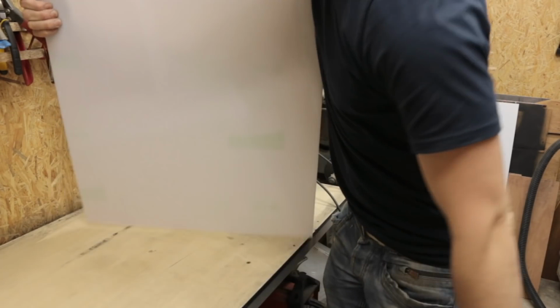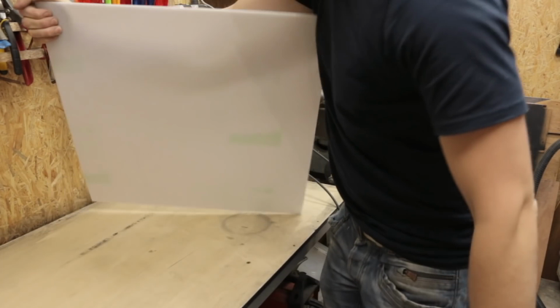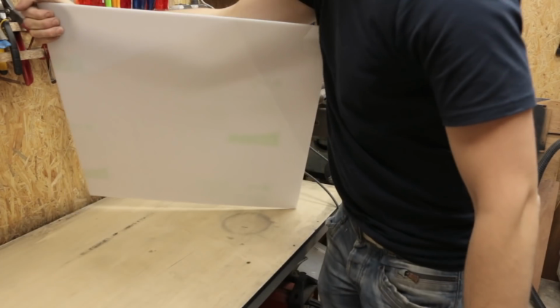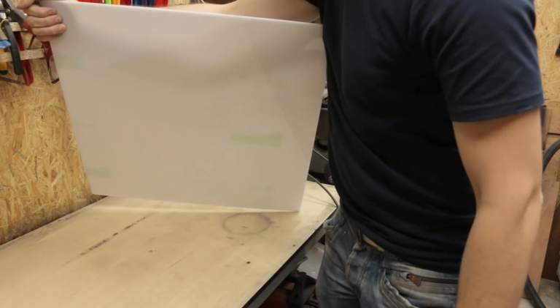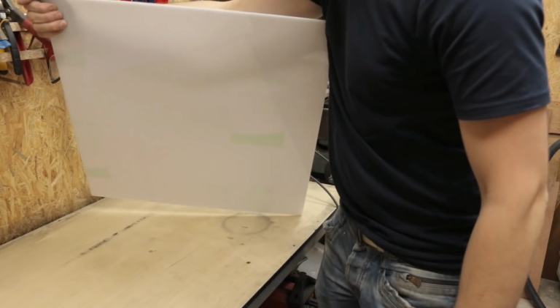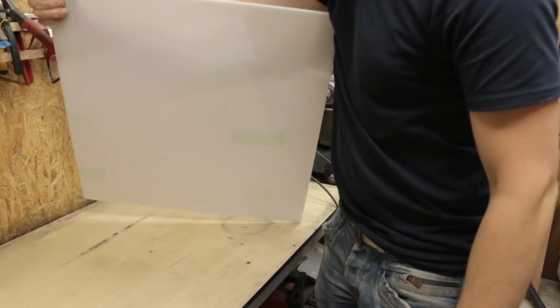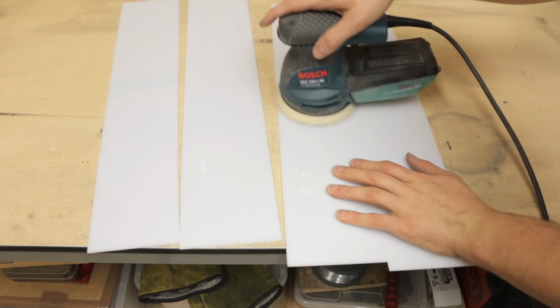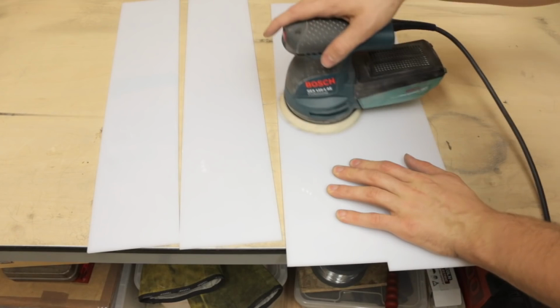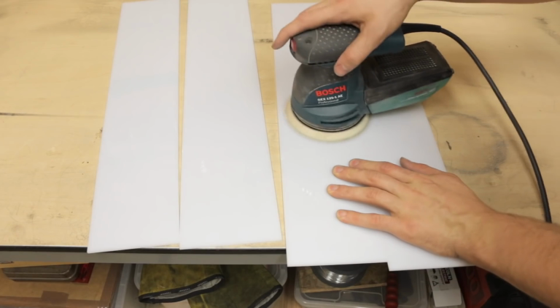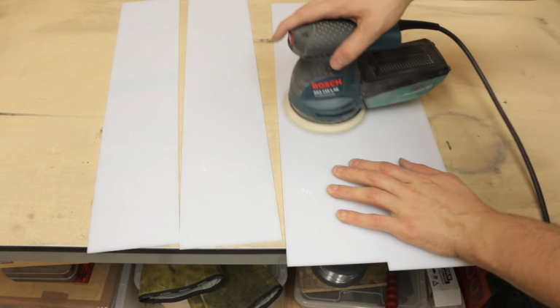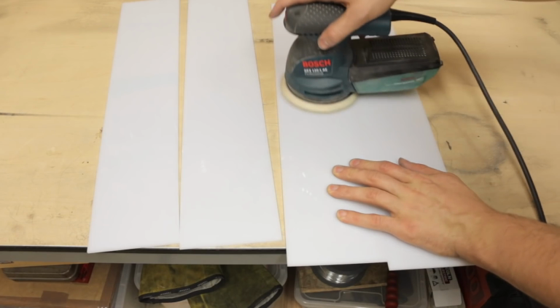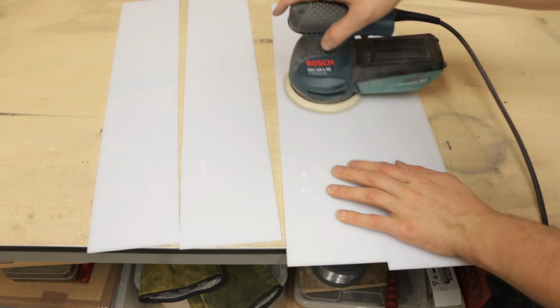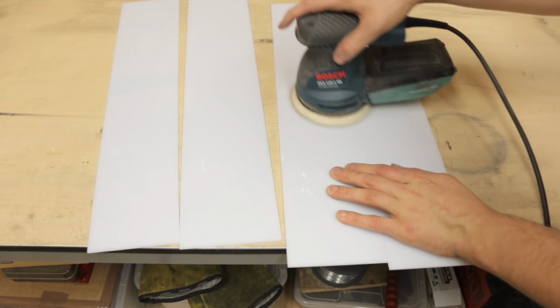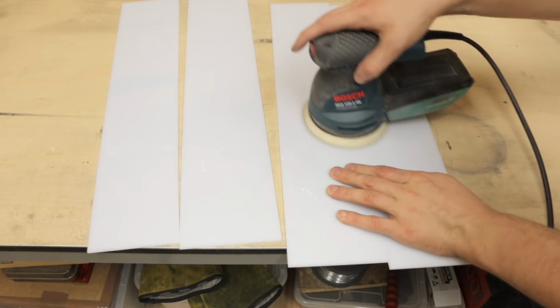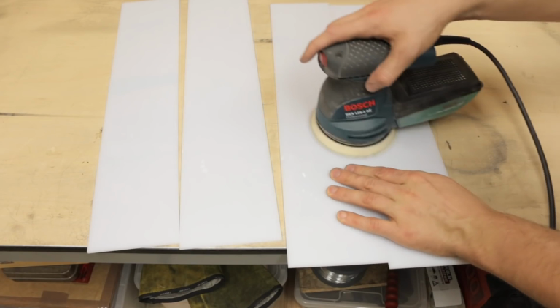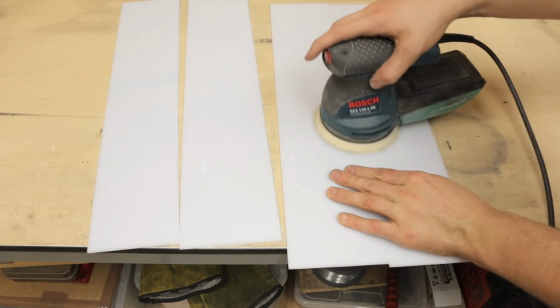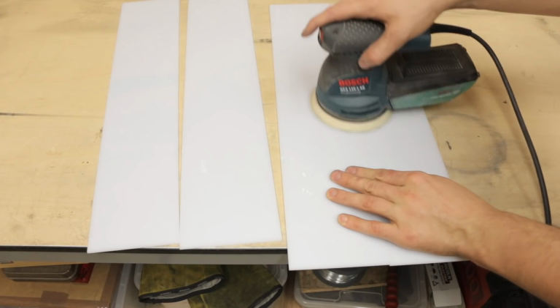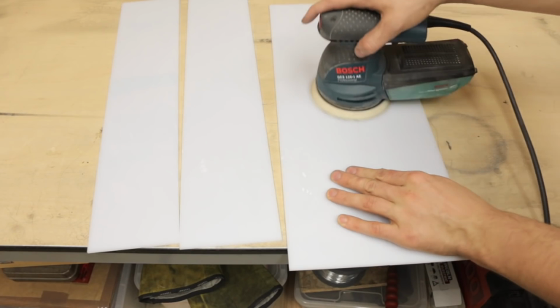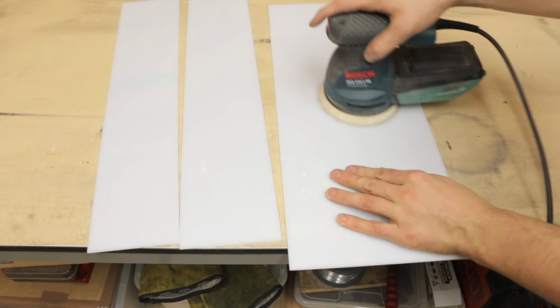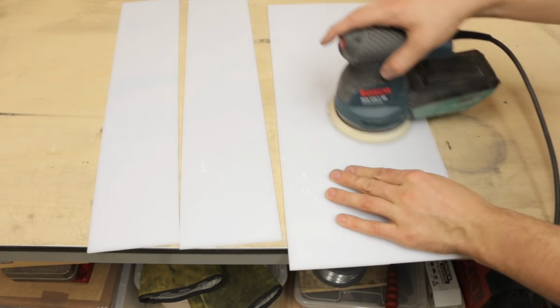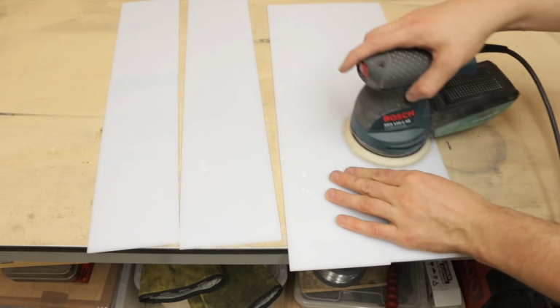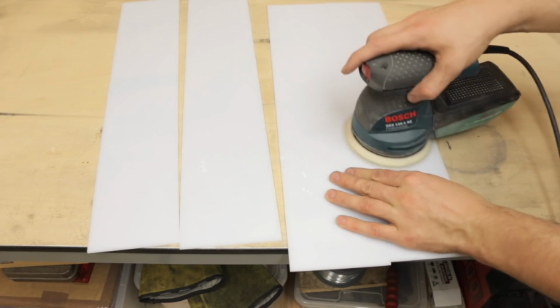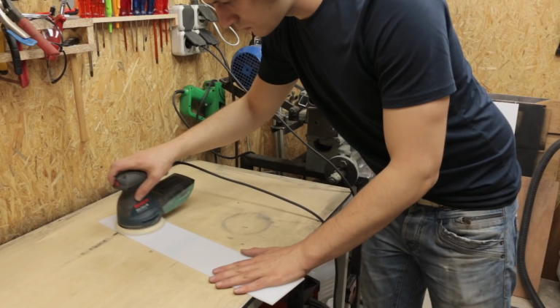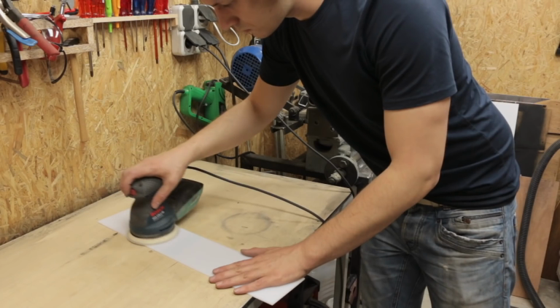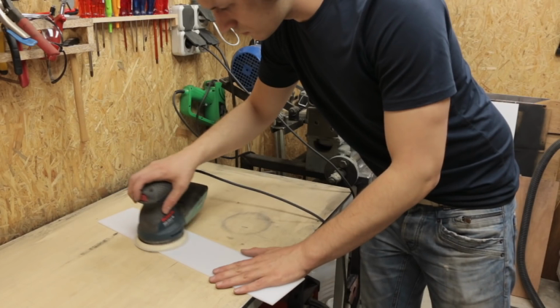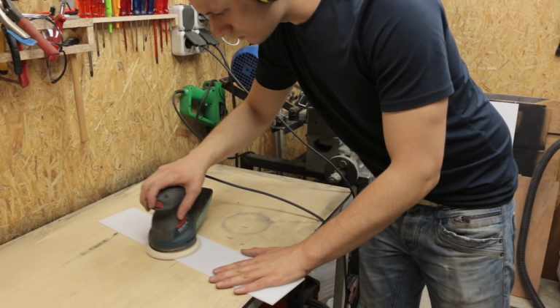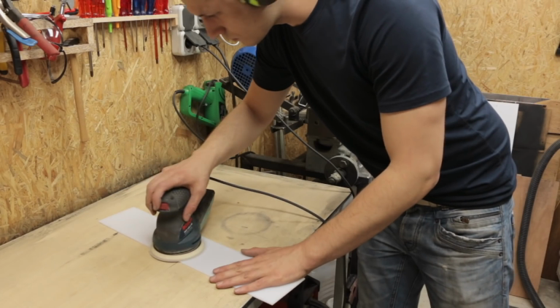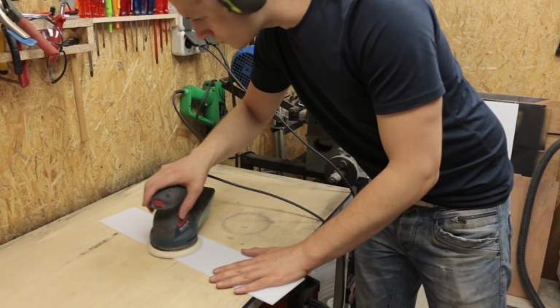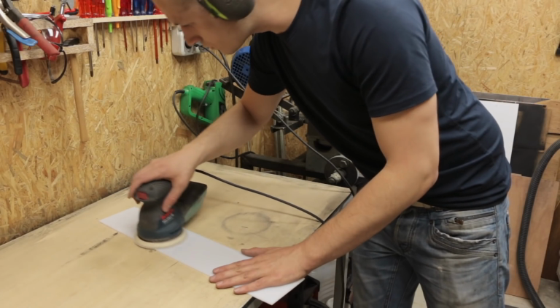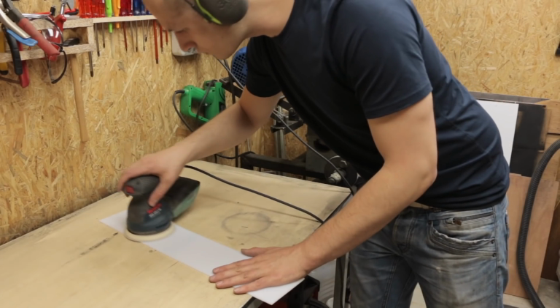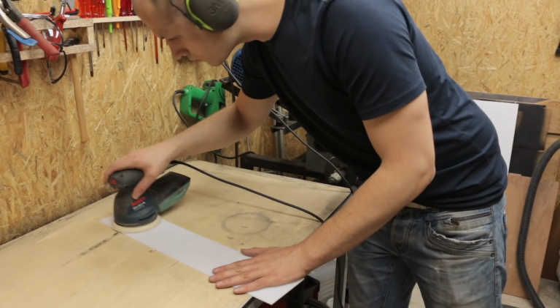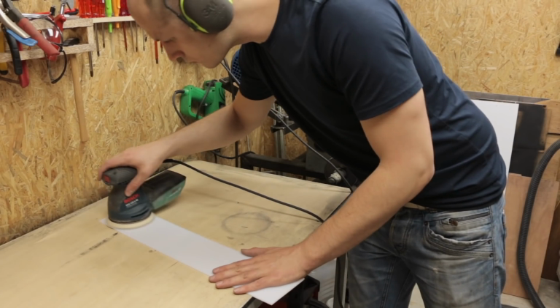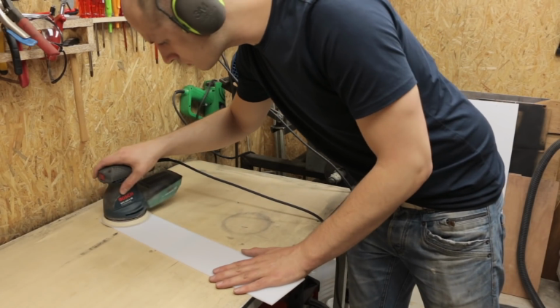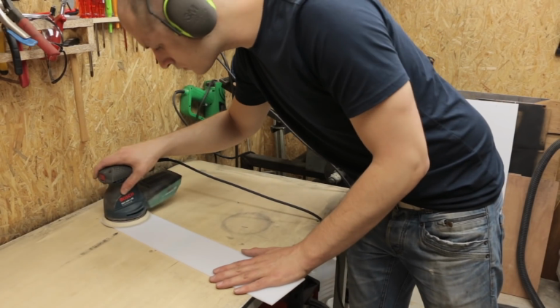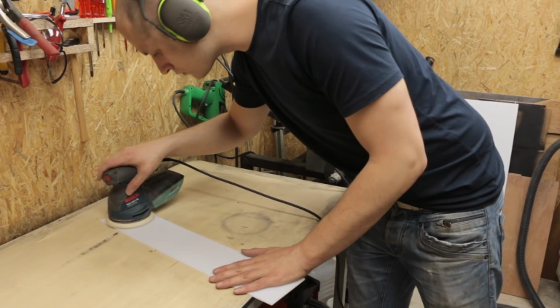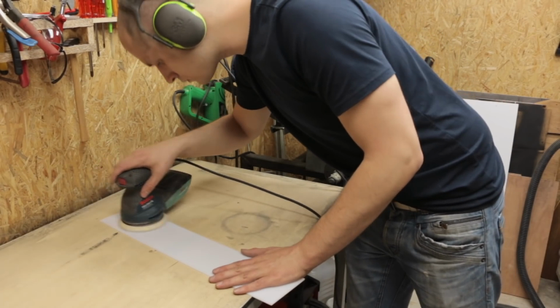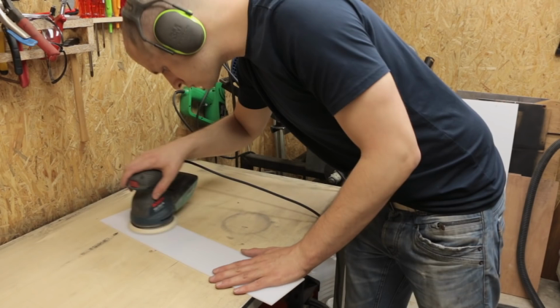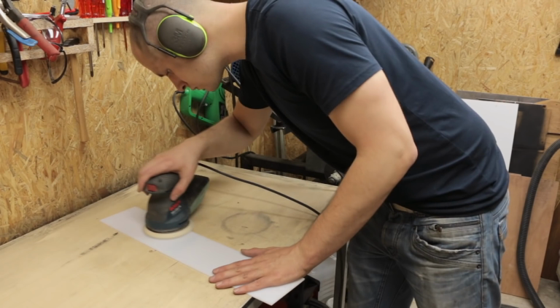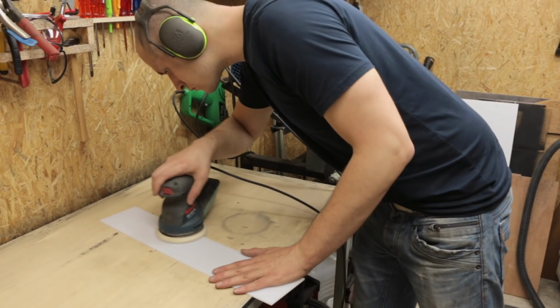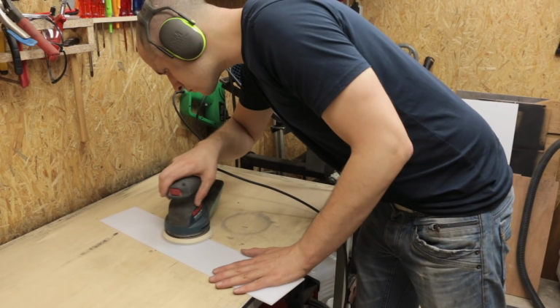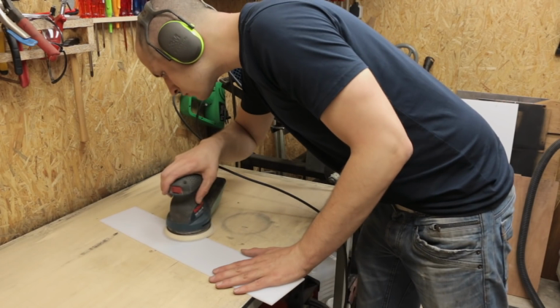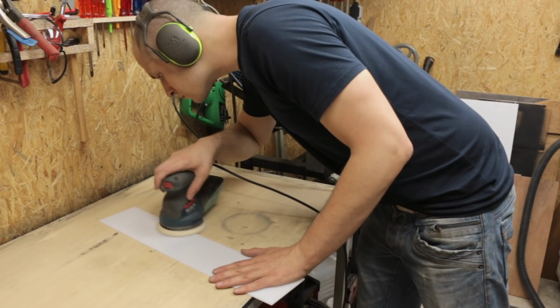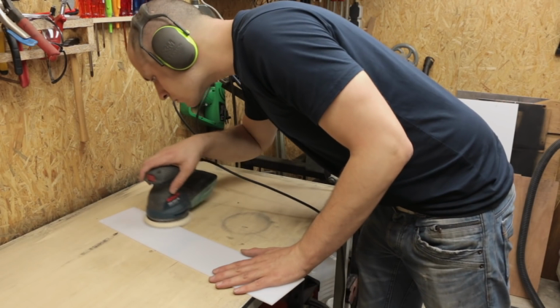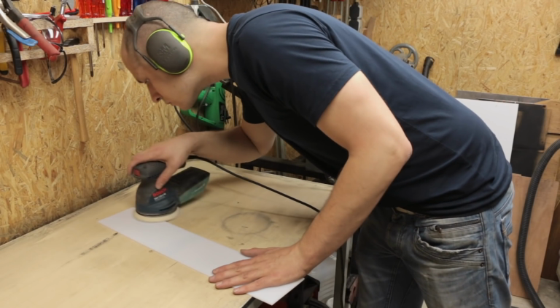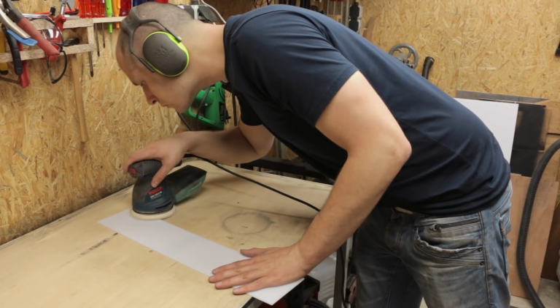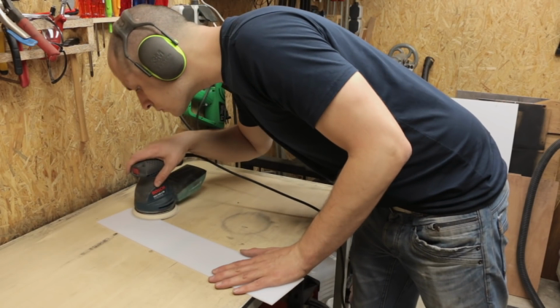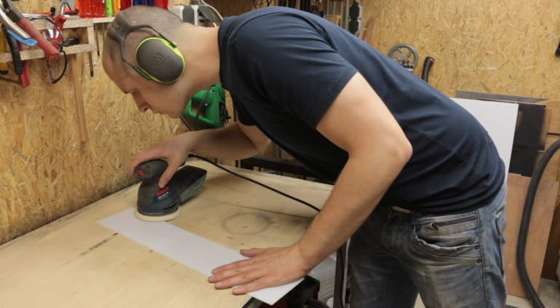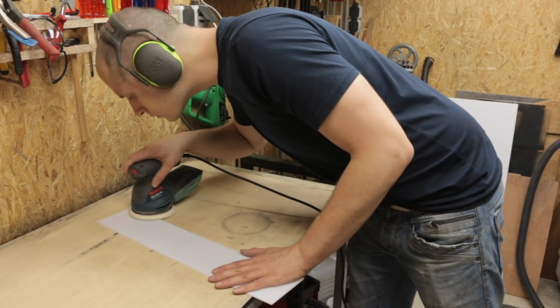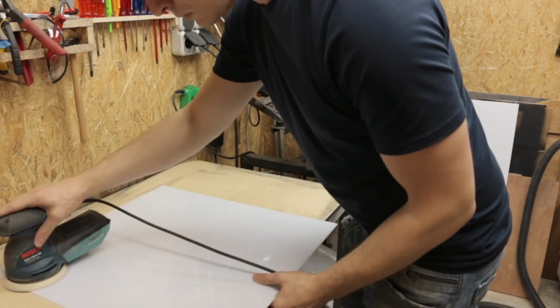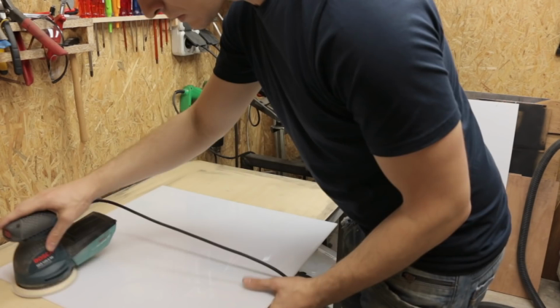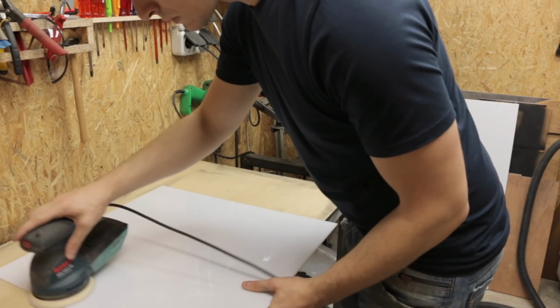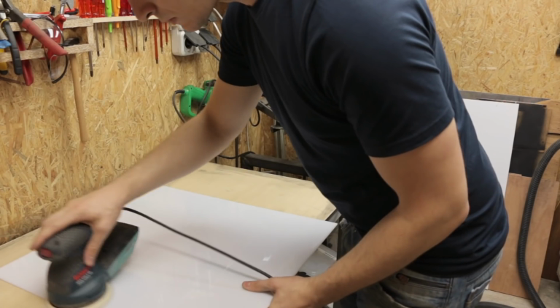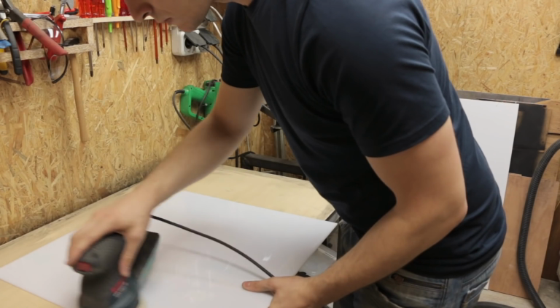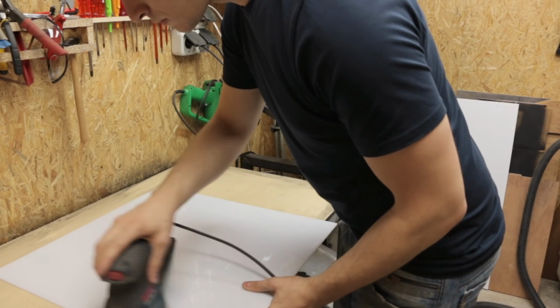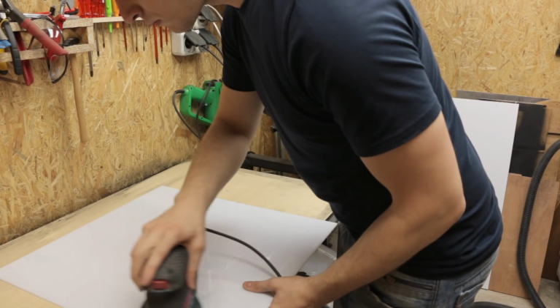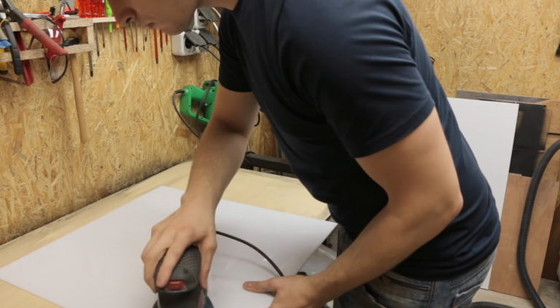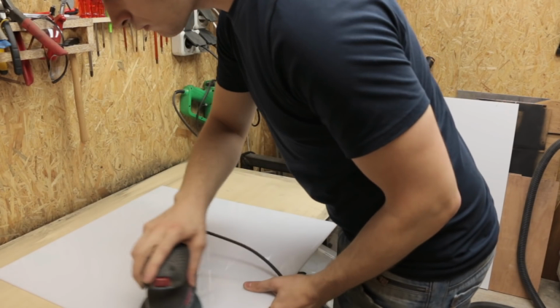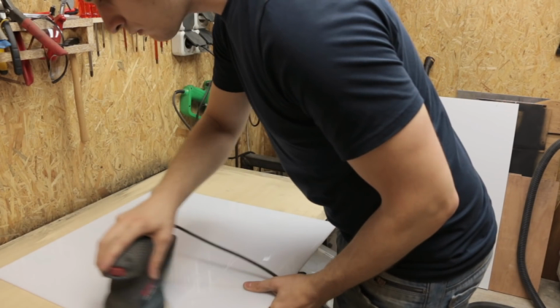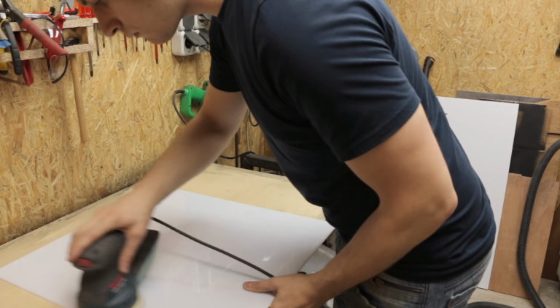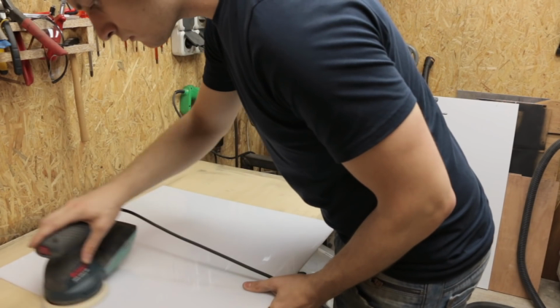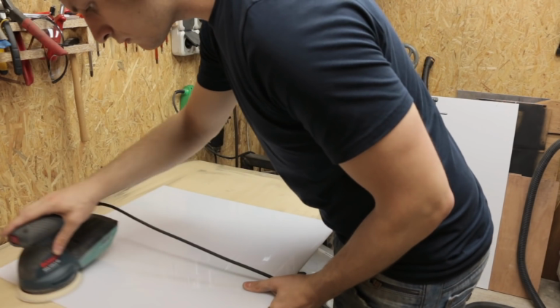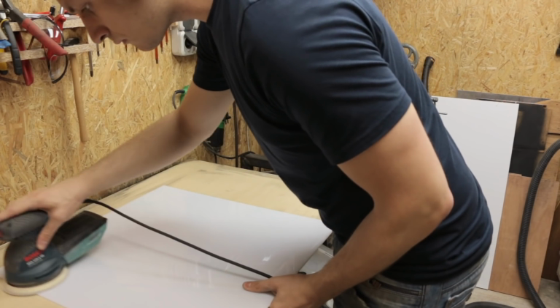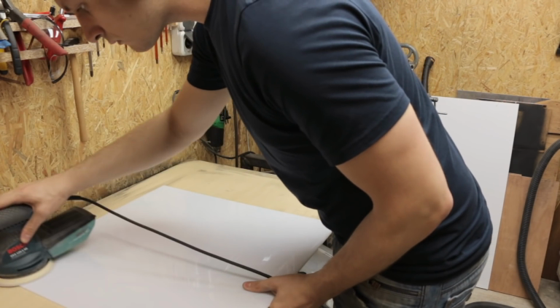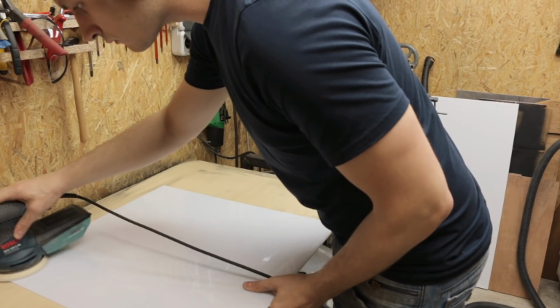These polycarbonate panels that I have are really shiny so I'm sanding them with some 400 grit sandpaper. It'll give it a nice matte finish.